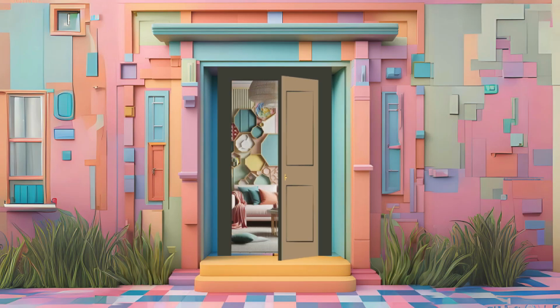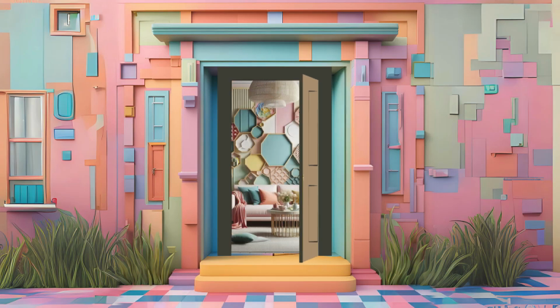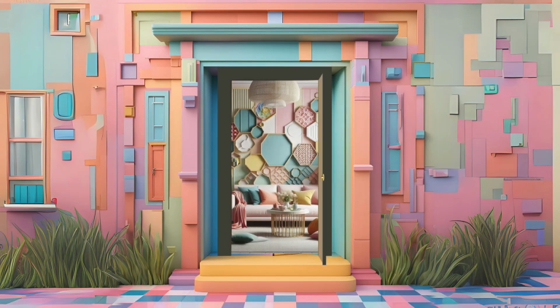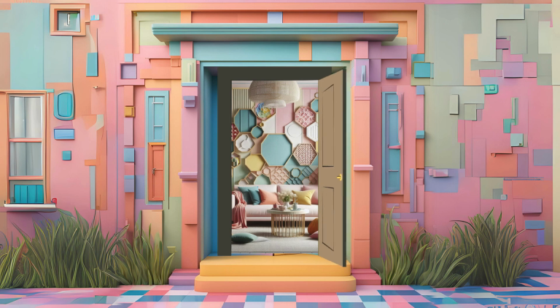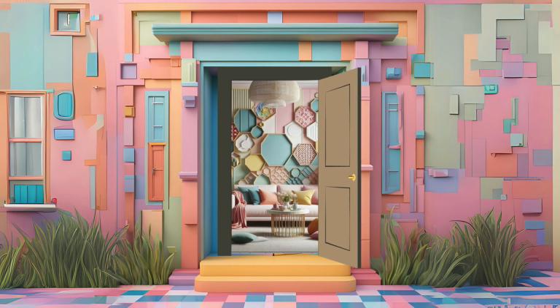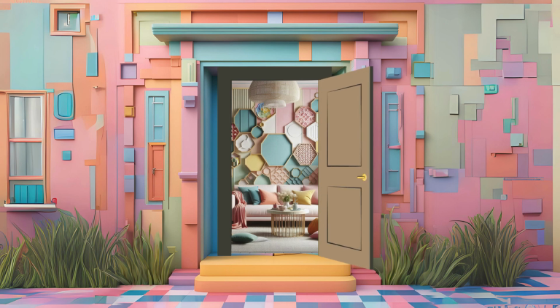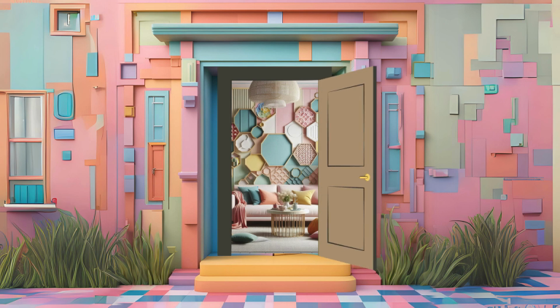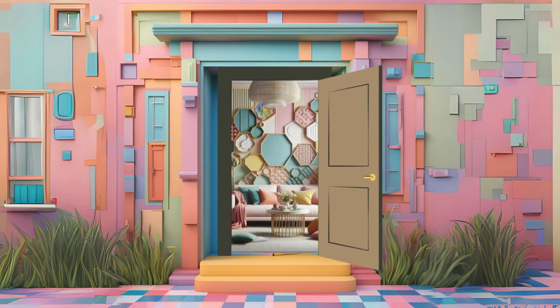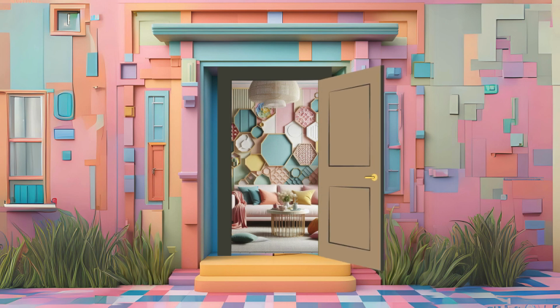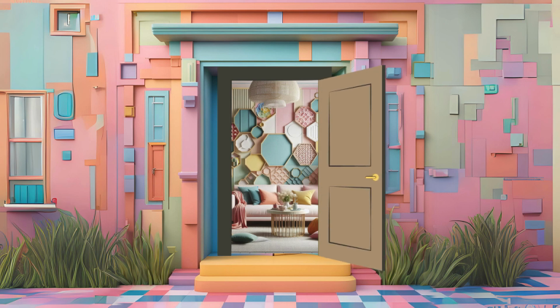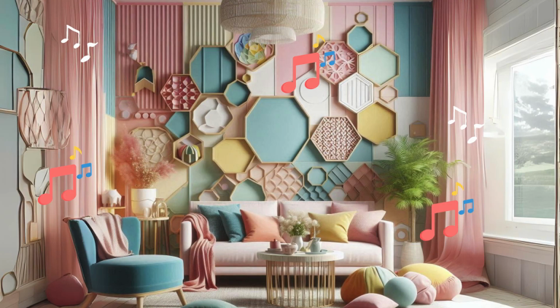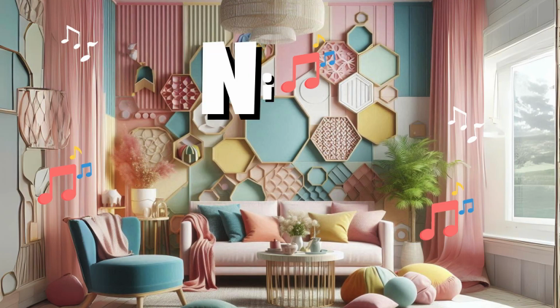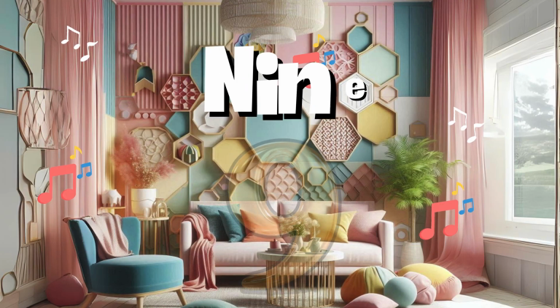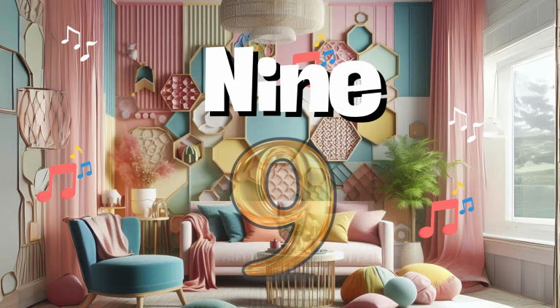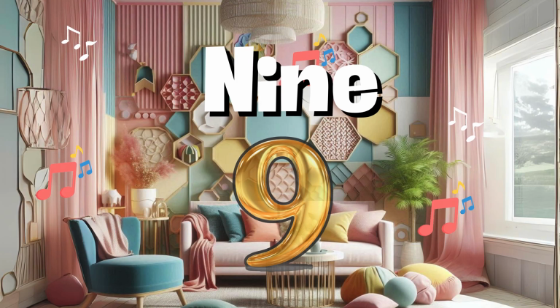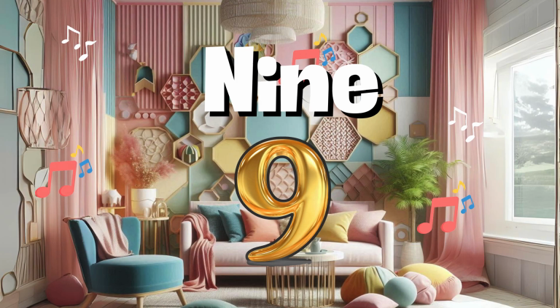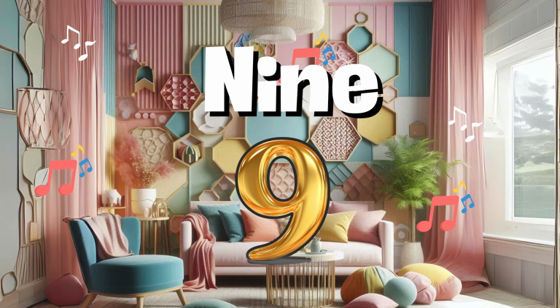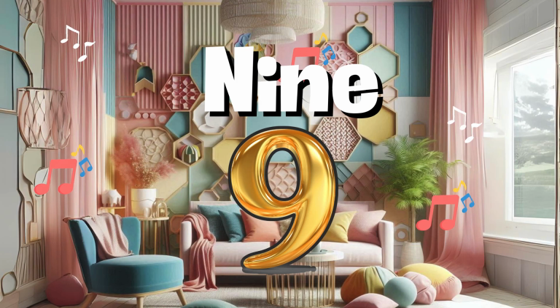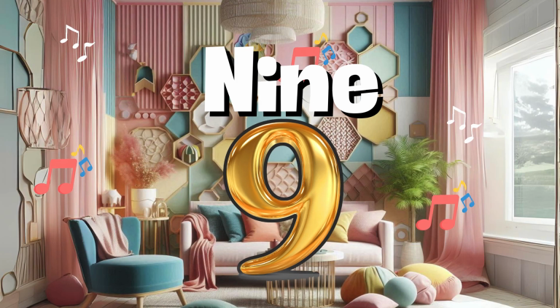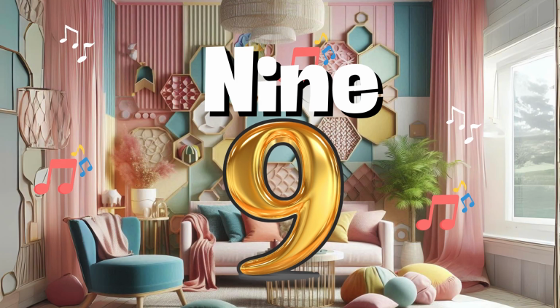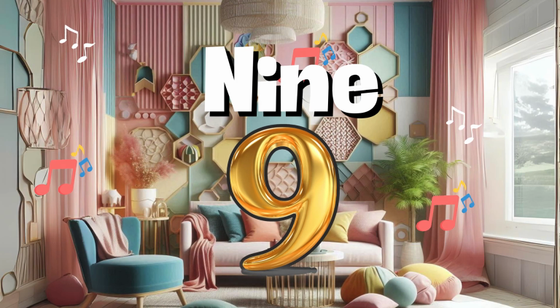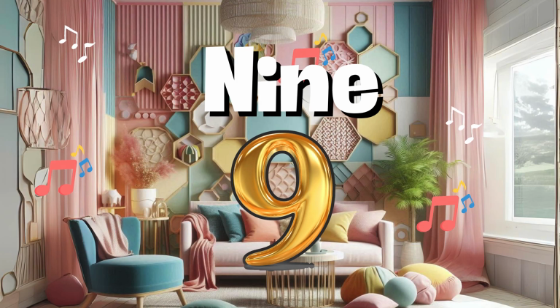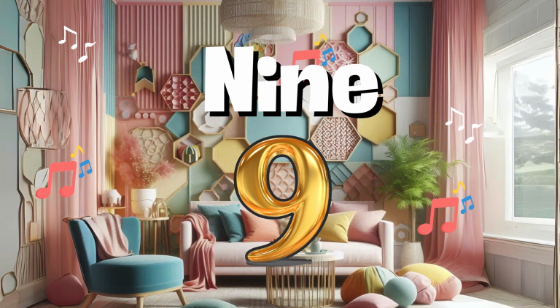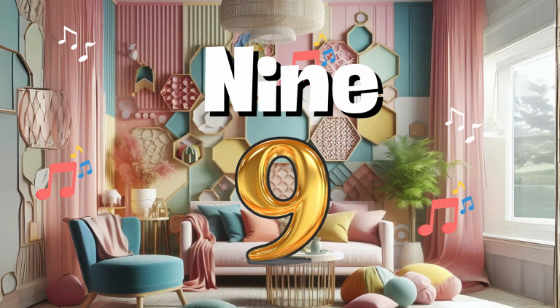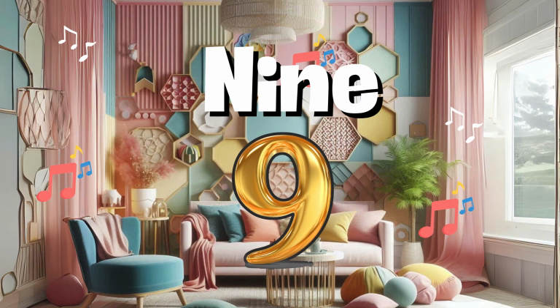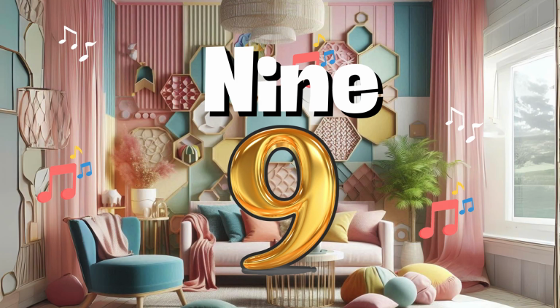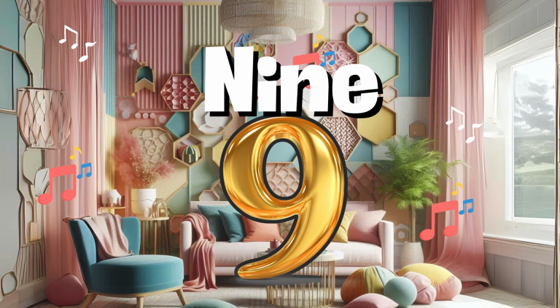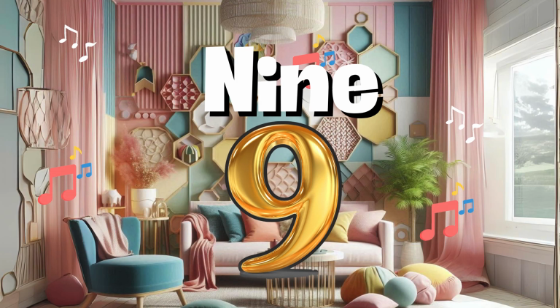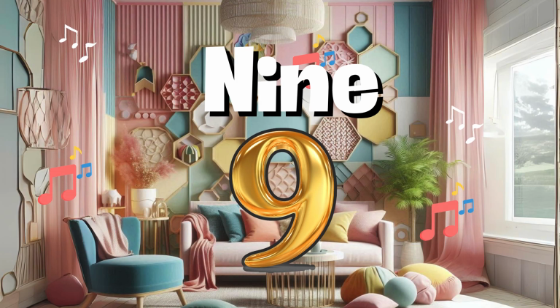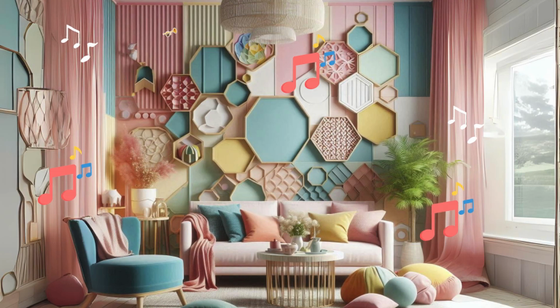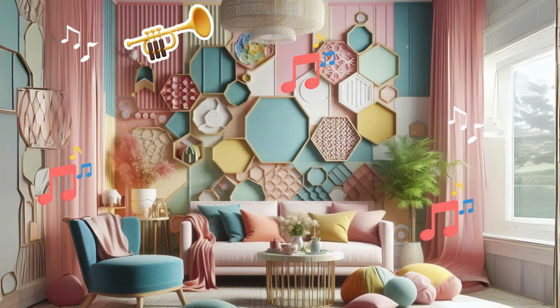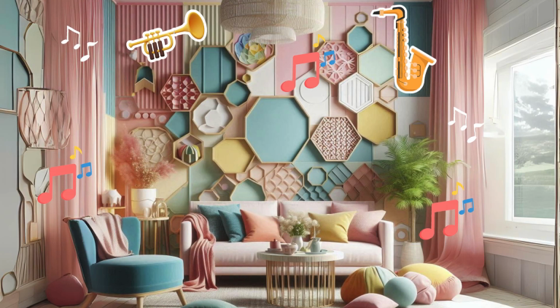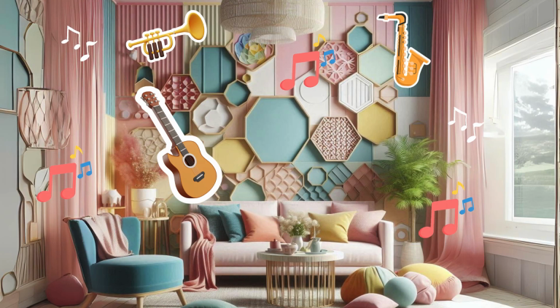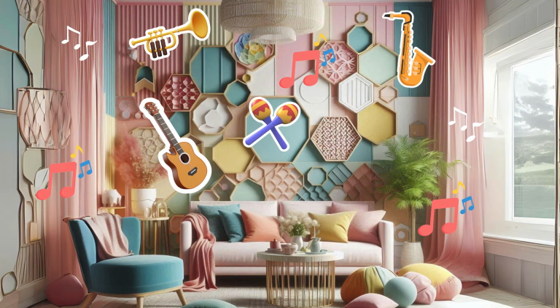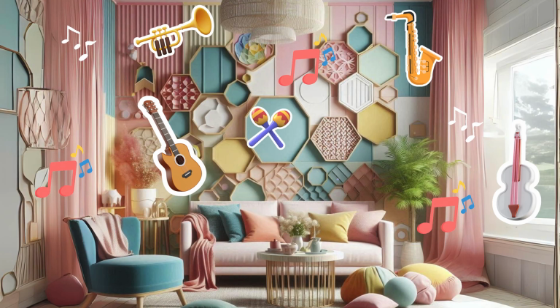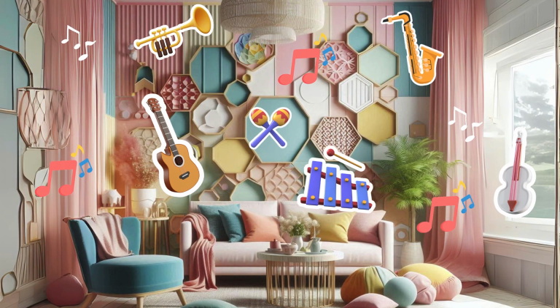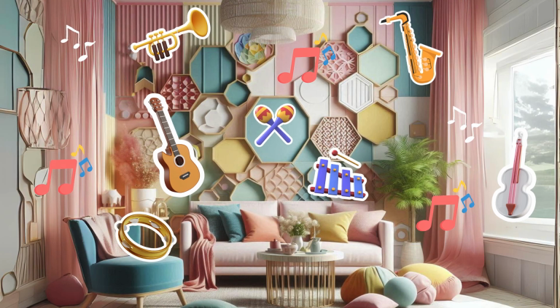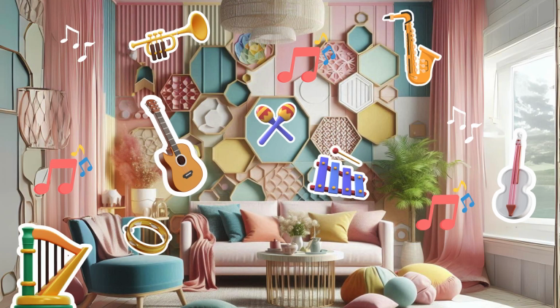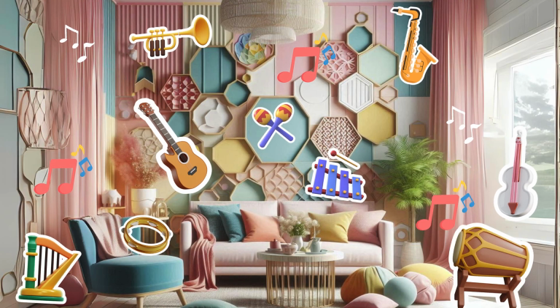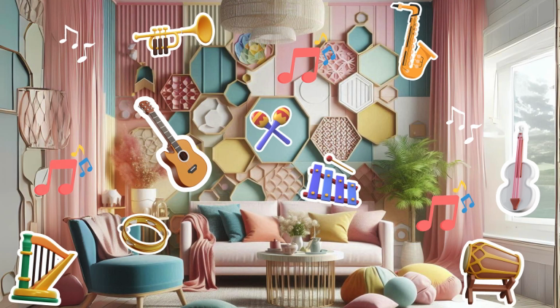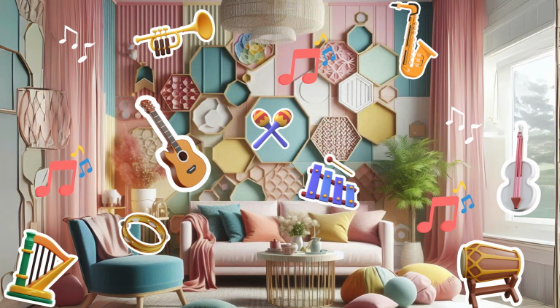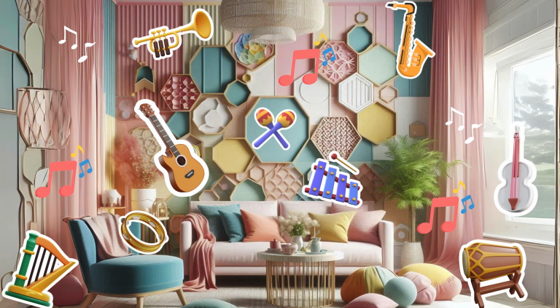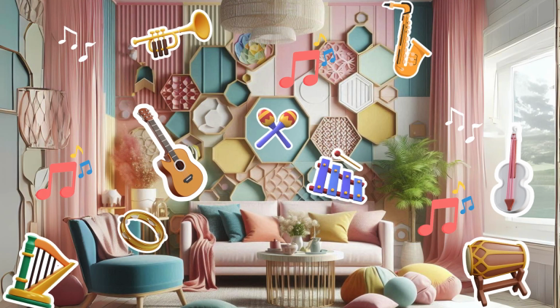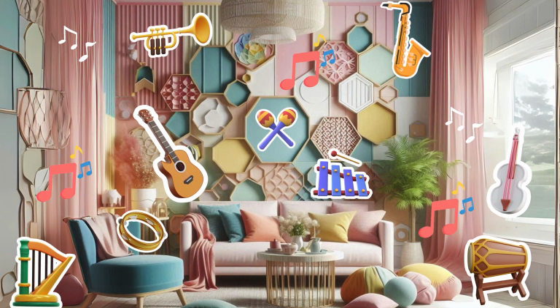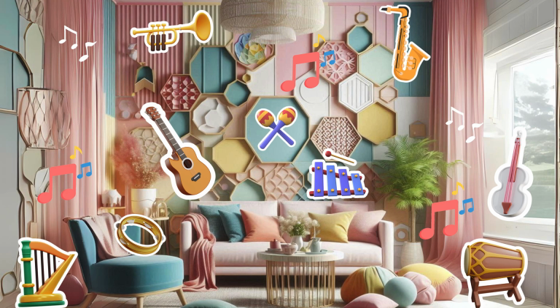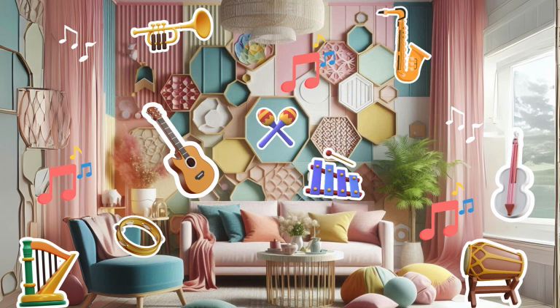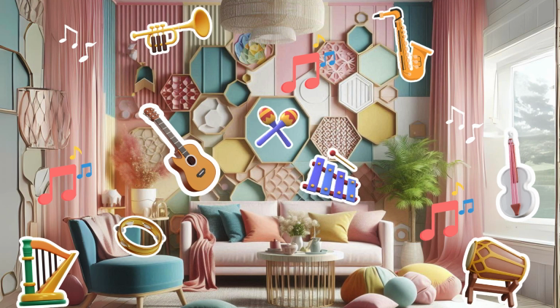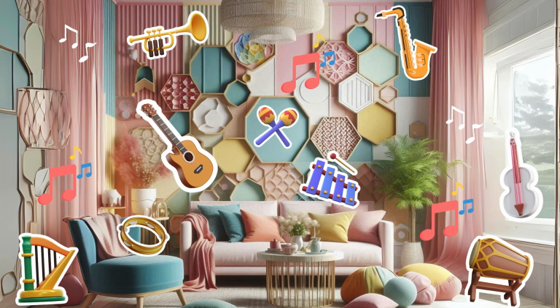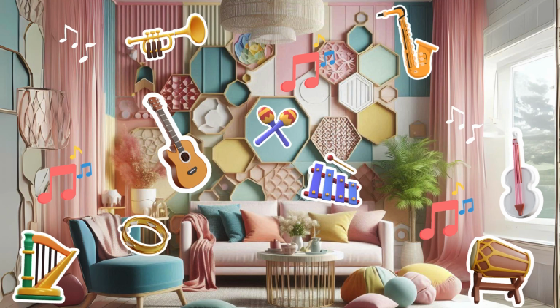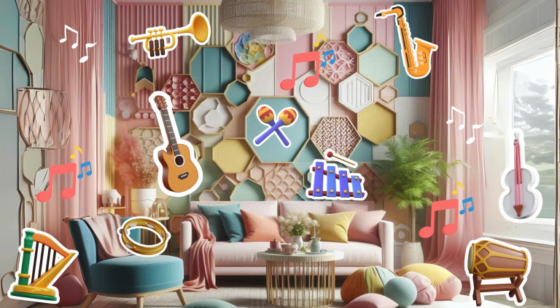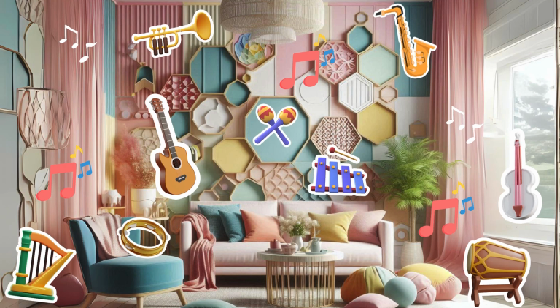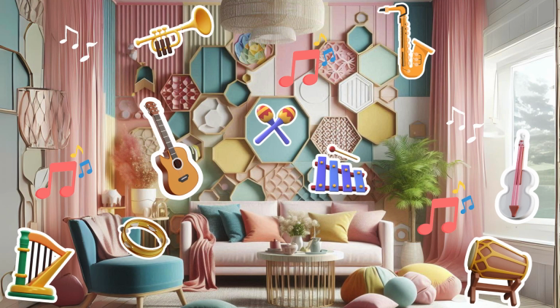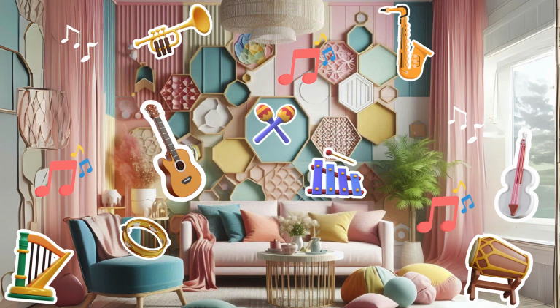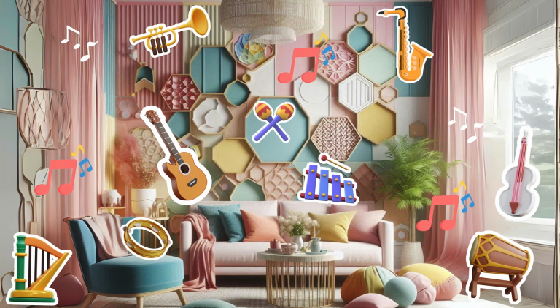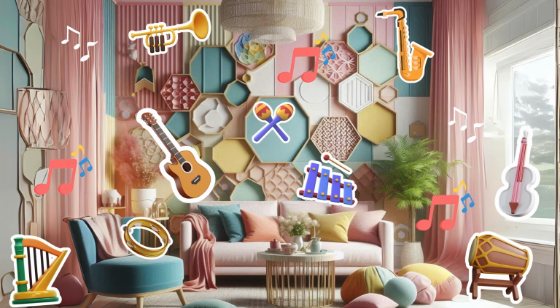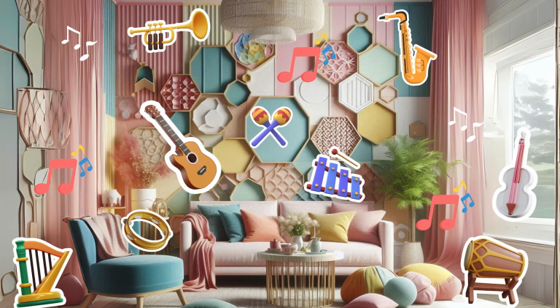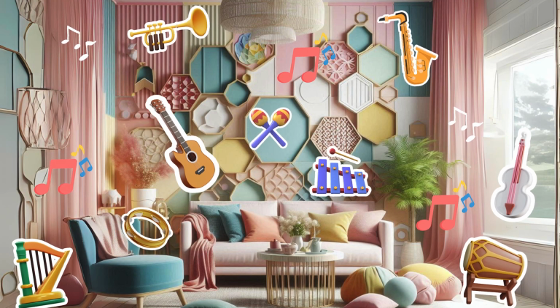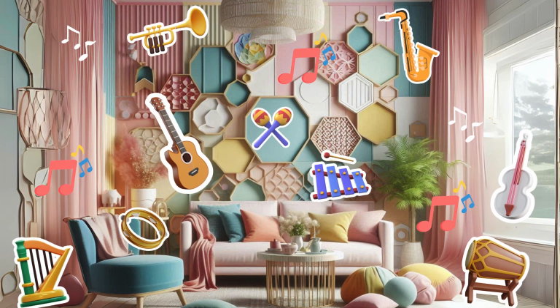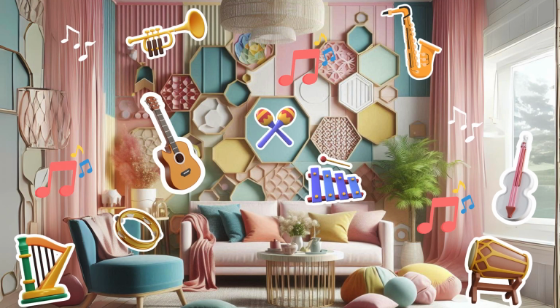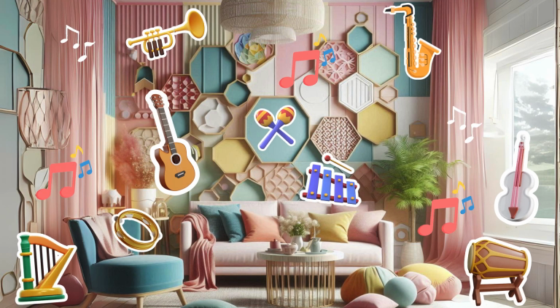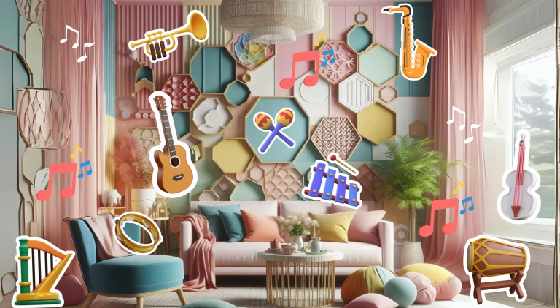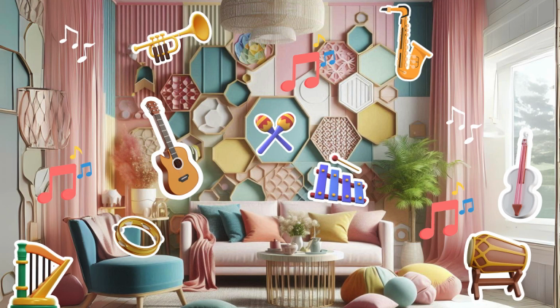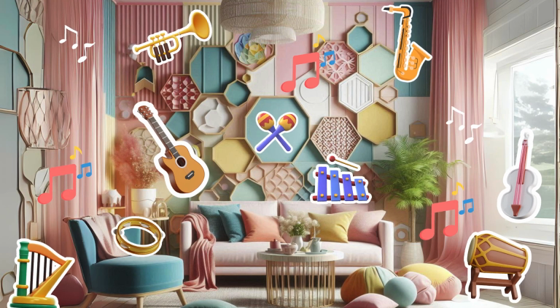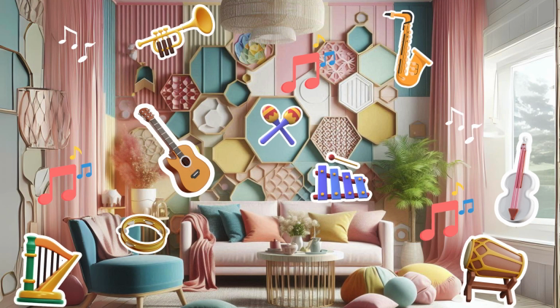Listen closely in the nine-note nook, where number nine plays a sweet melody. Can you identify each instrument and count them with me?